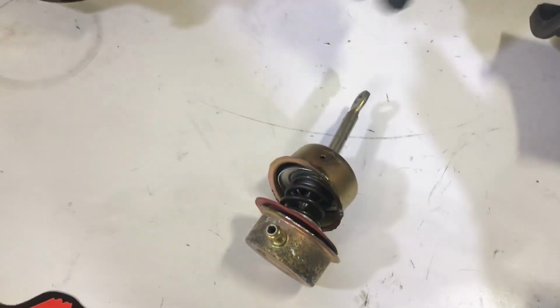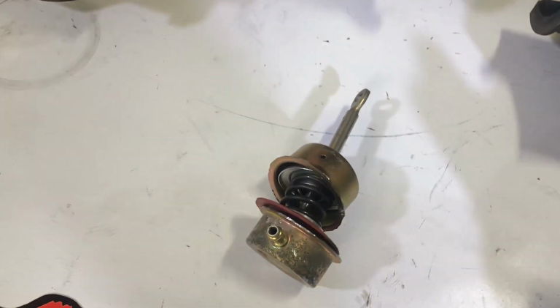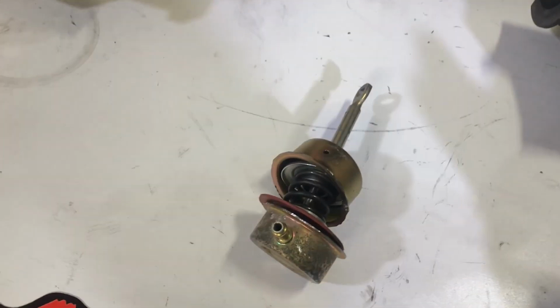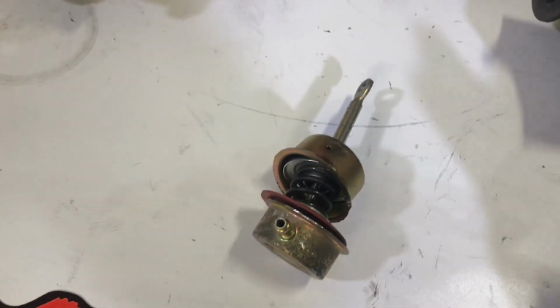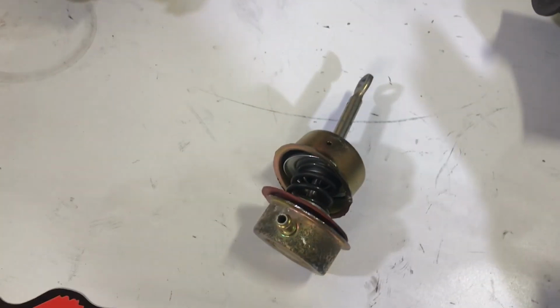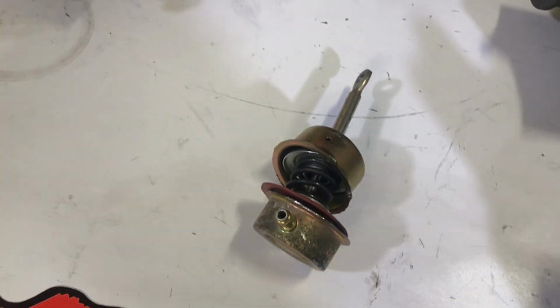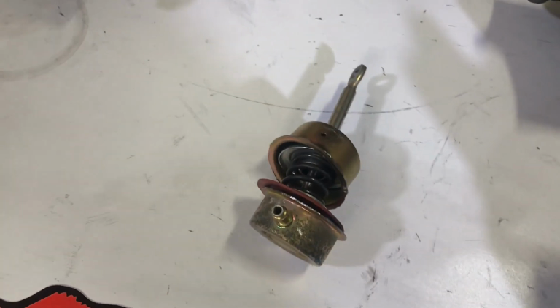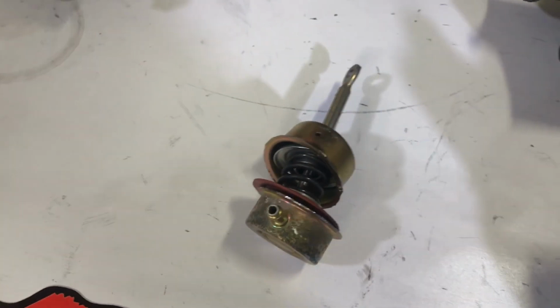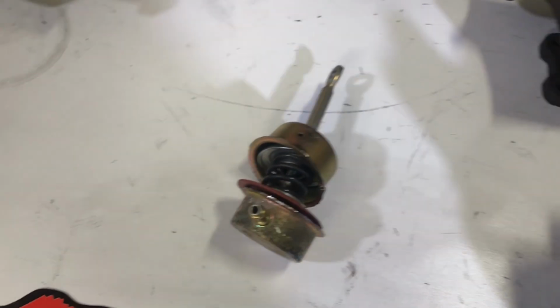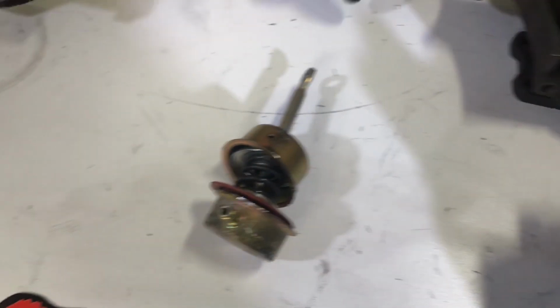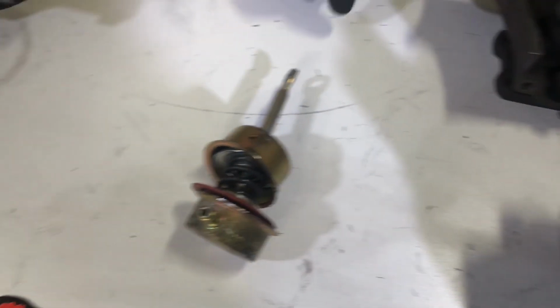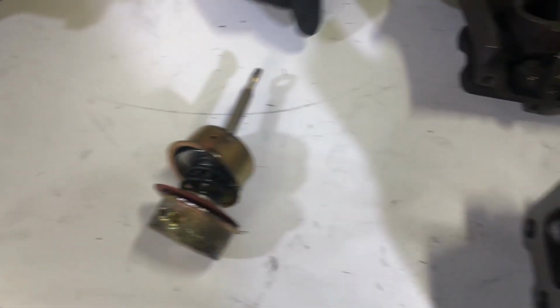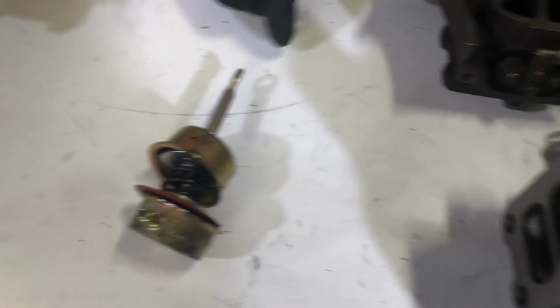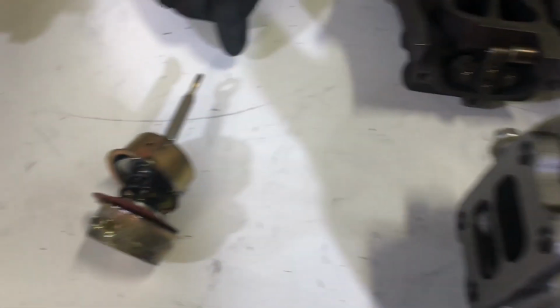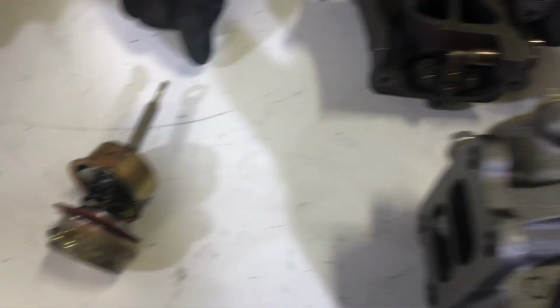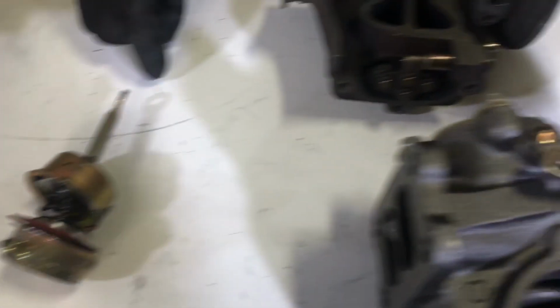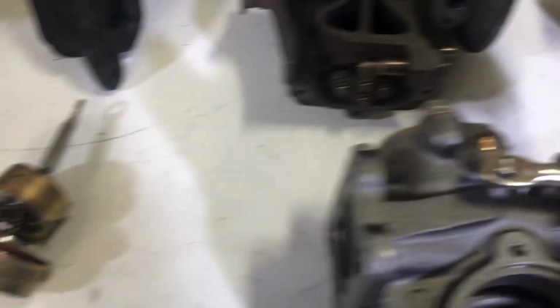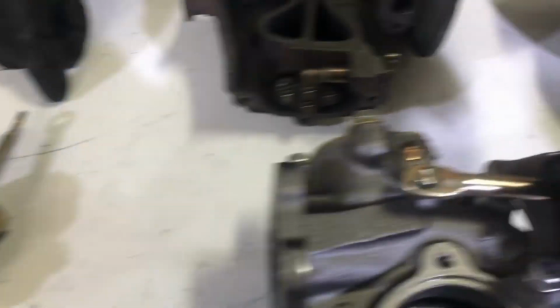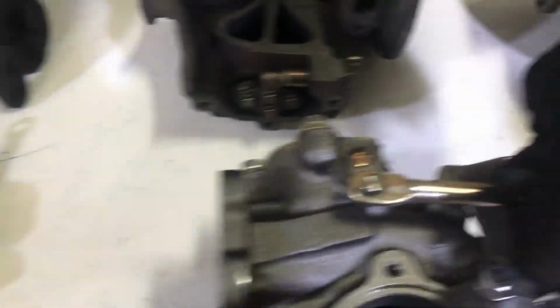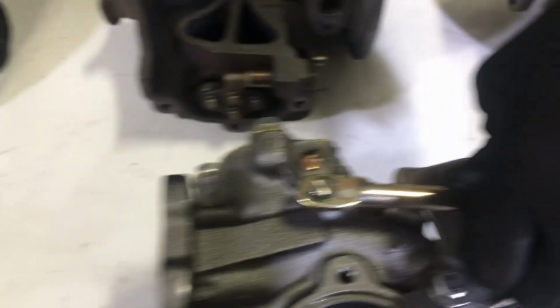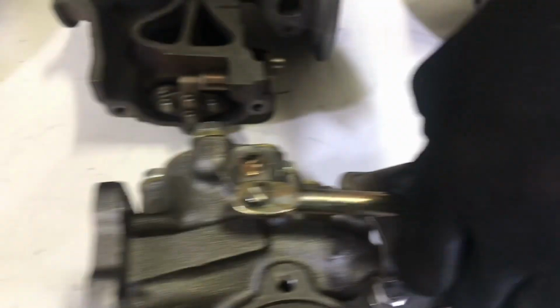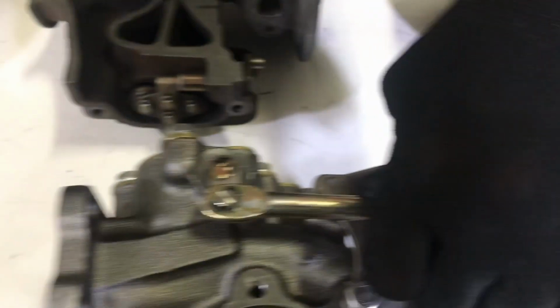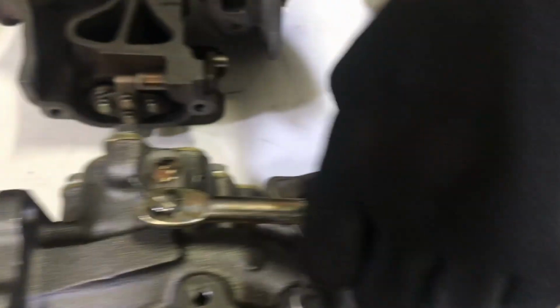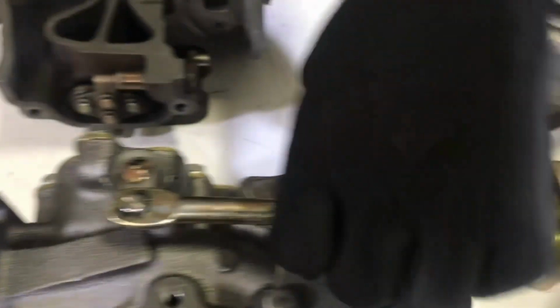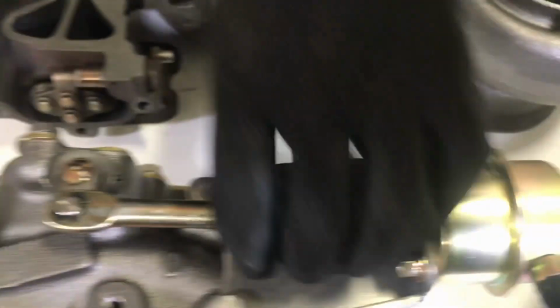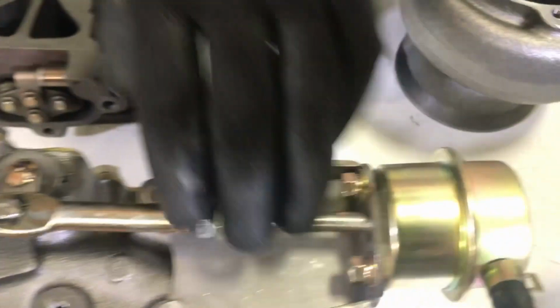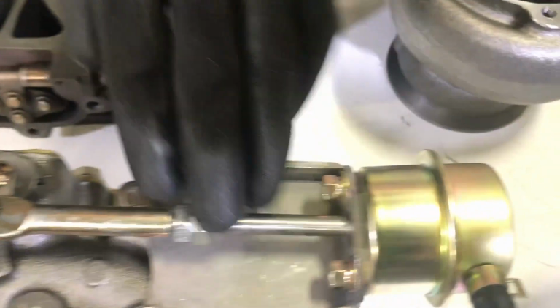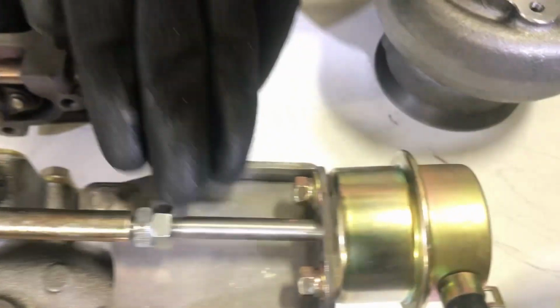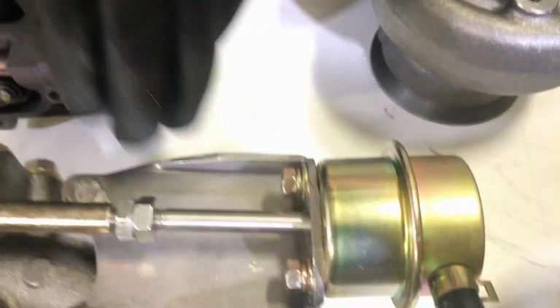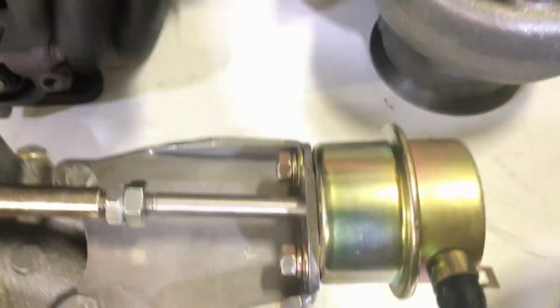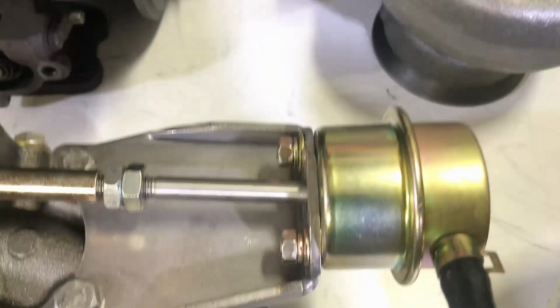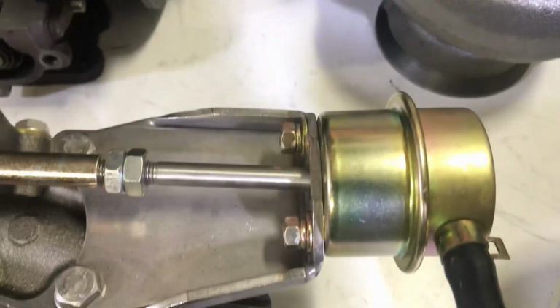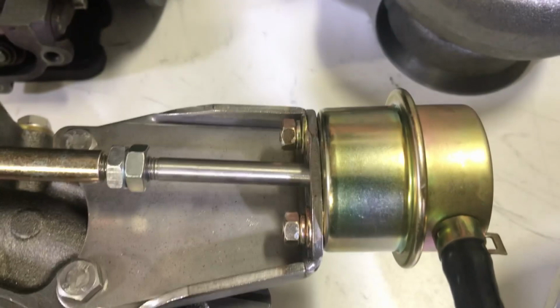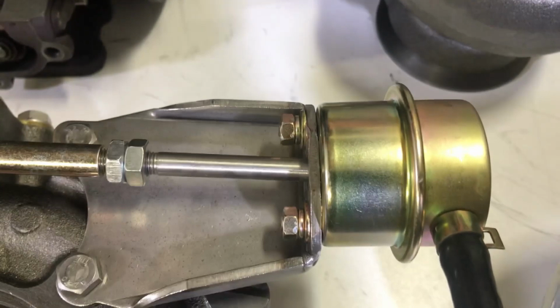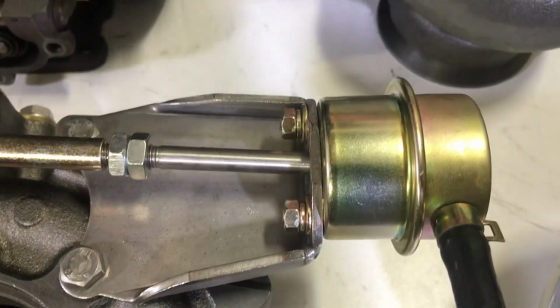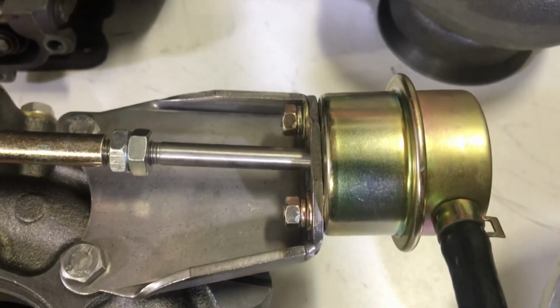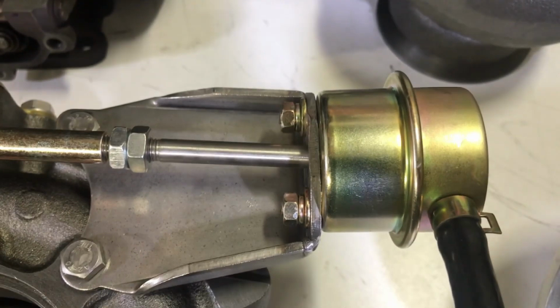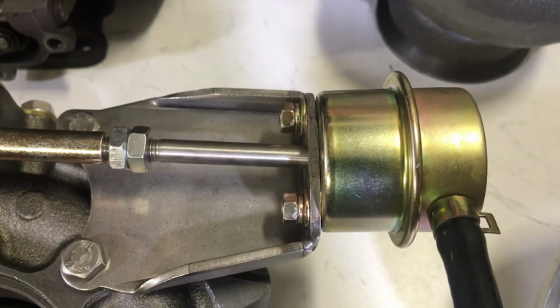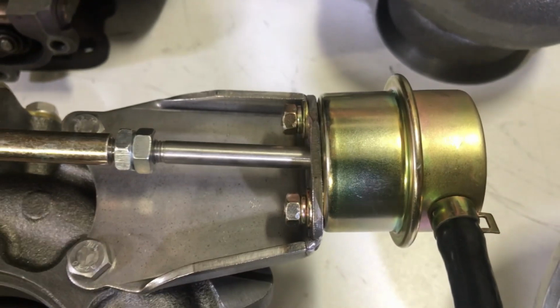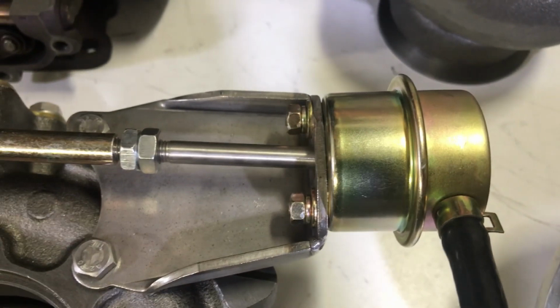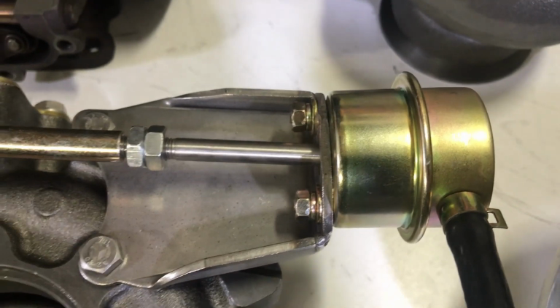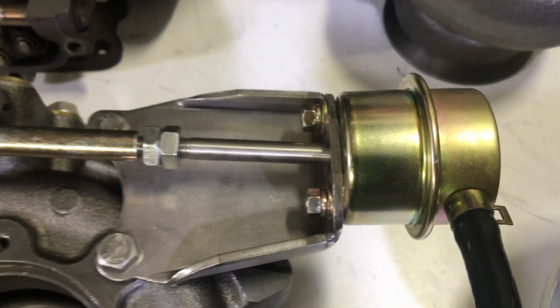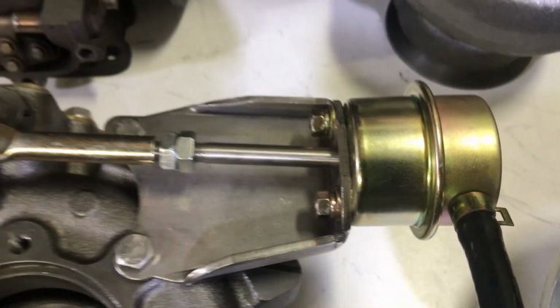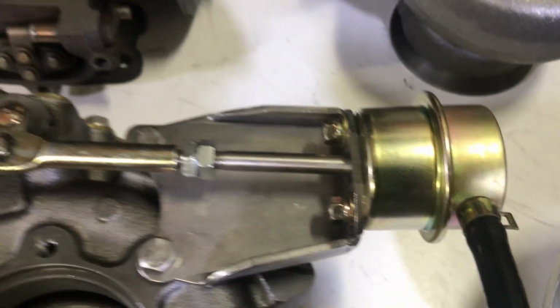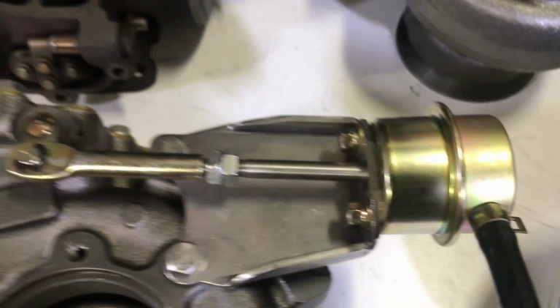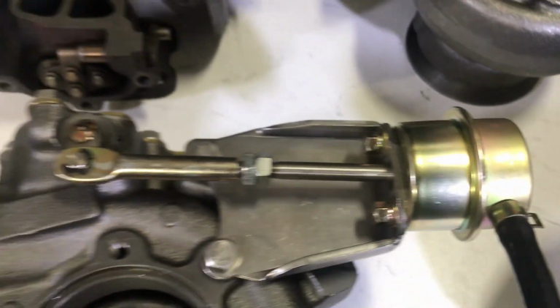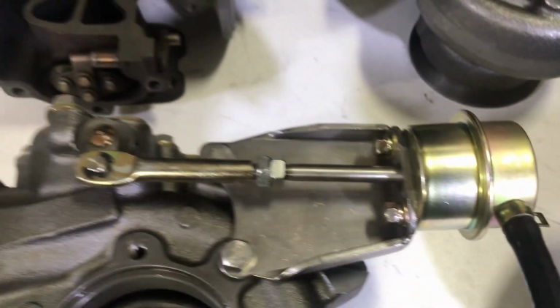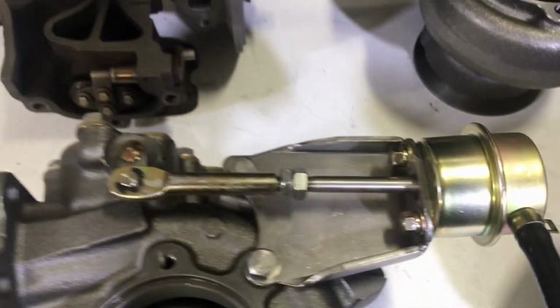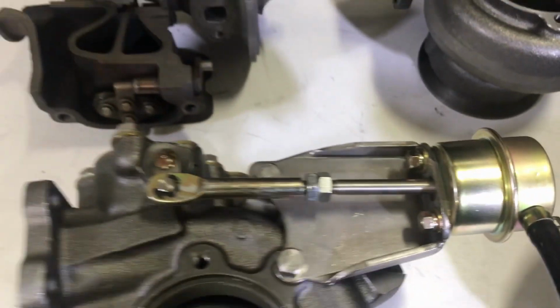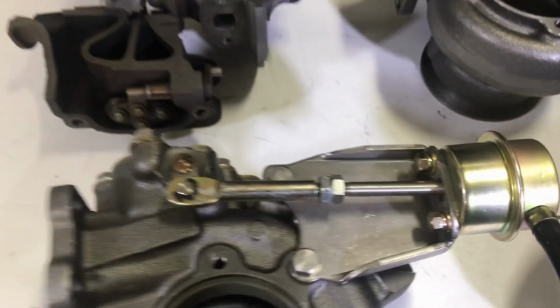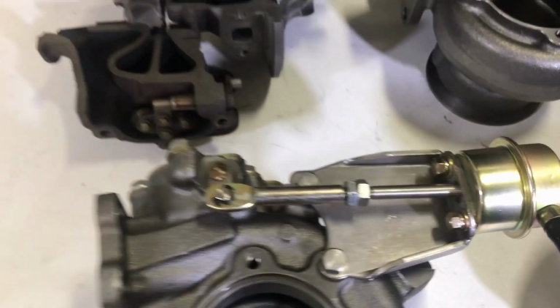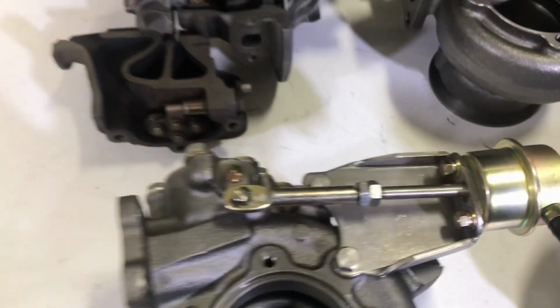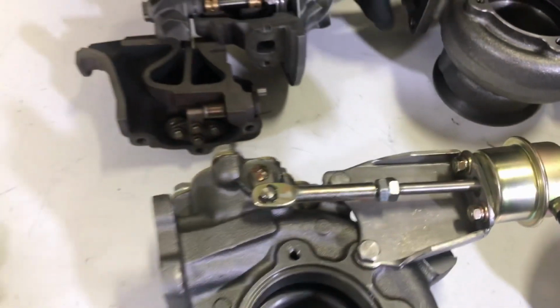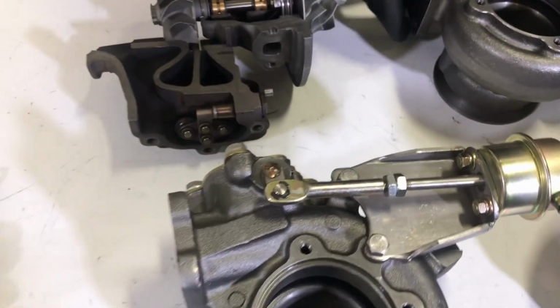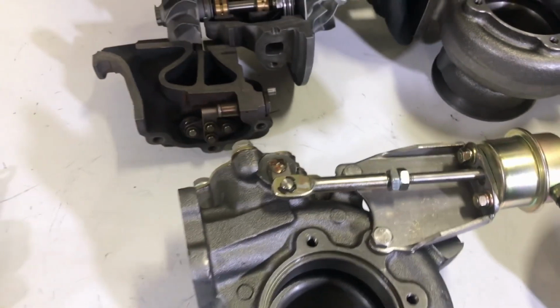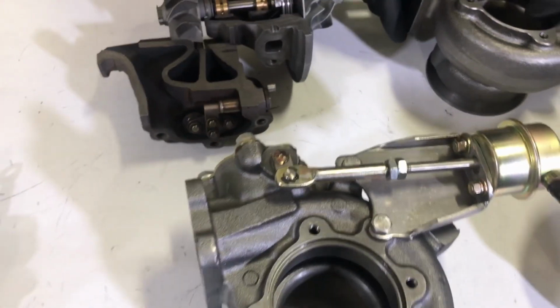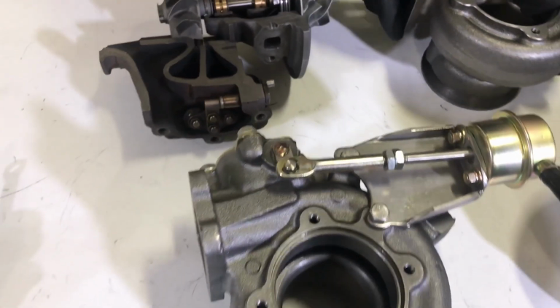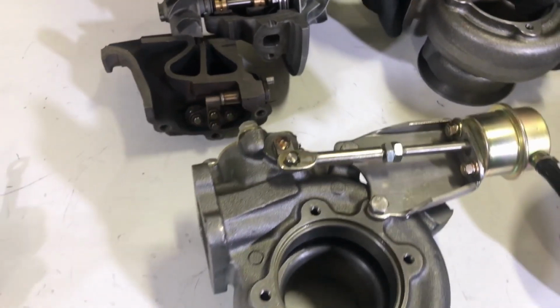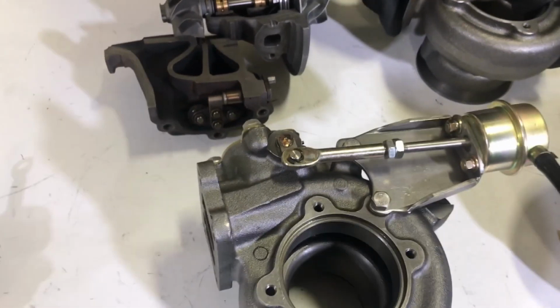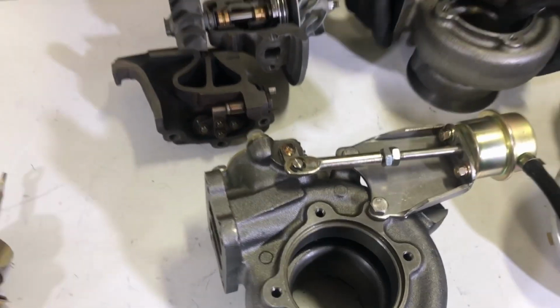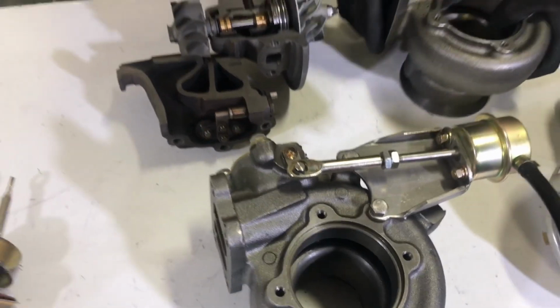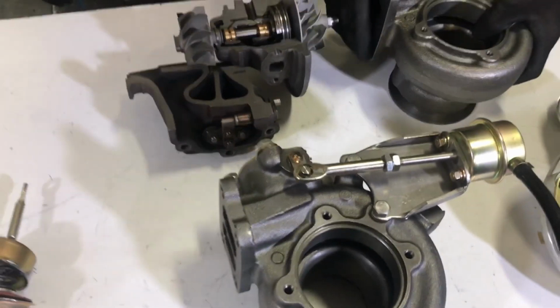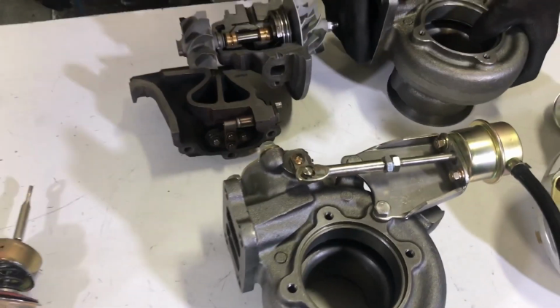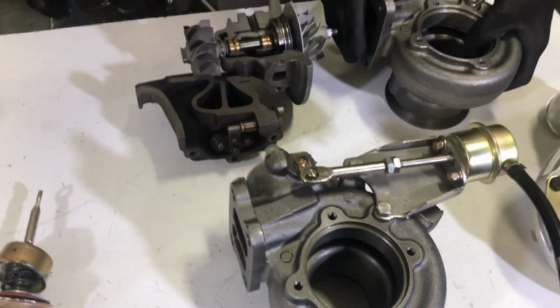A shorter rod will equal higher boost pressure. So as you shorten the rod, it equals higher boost pressure.